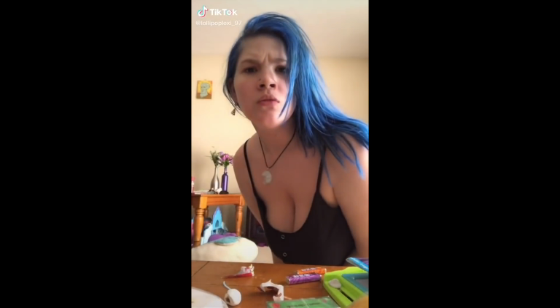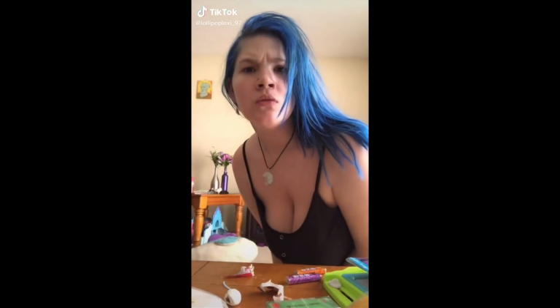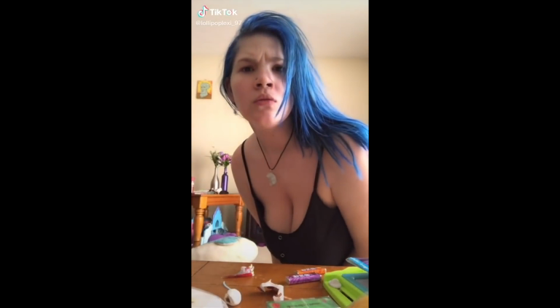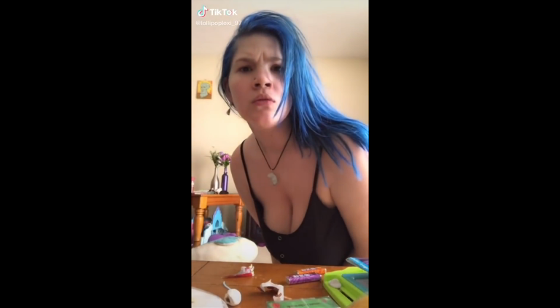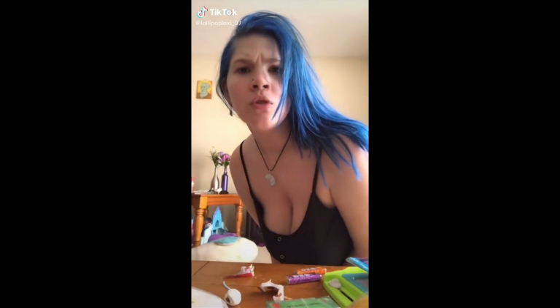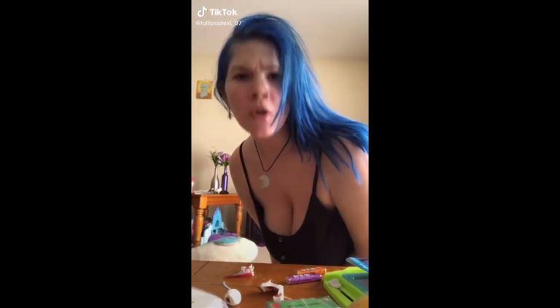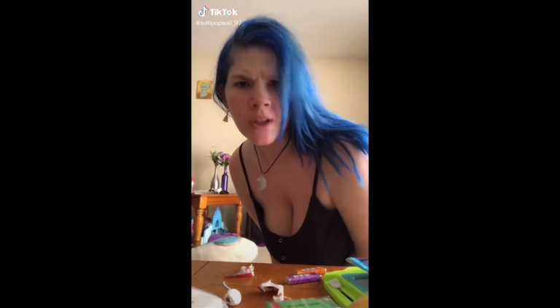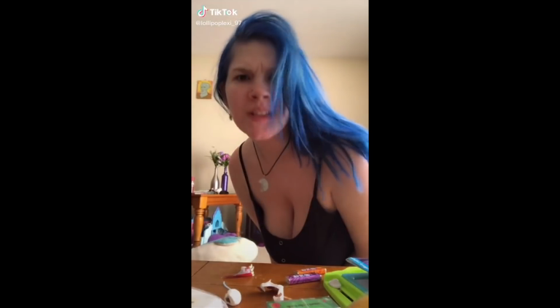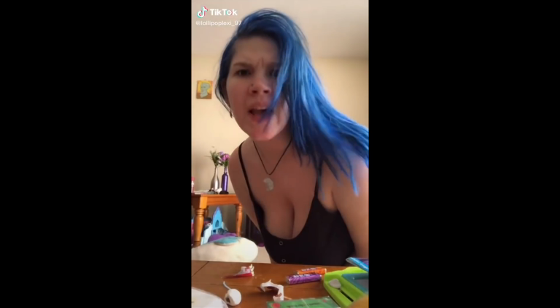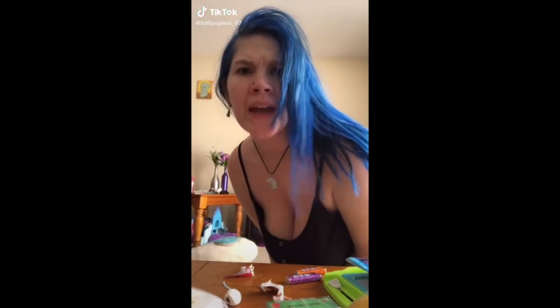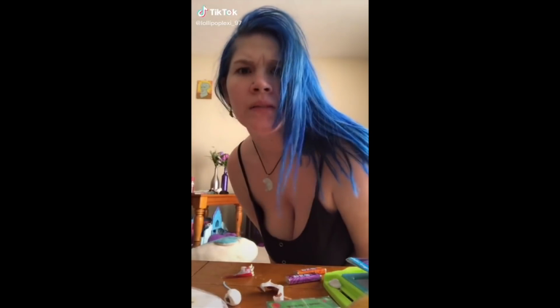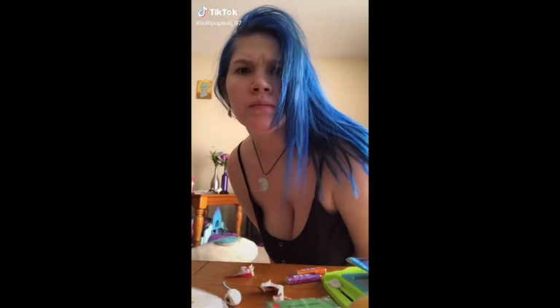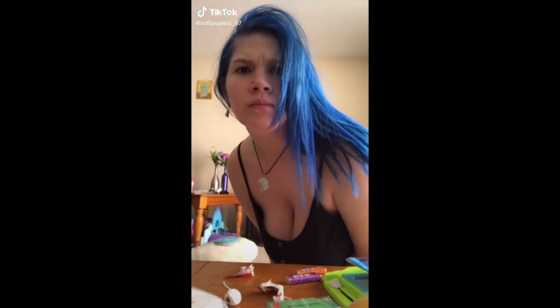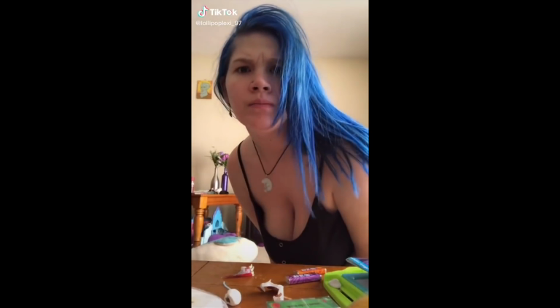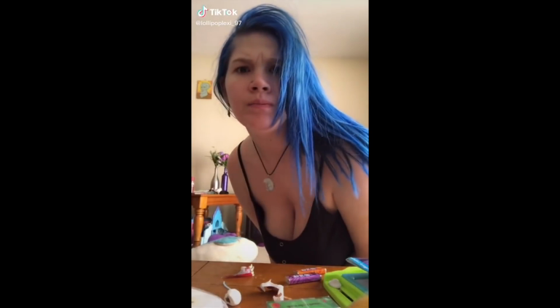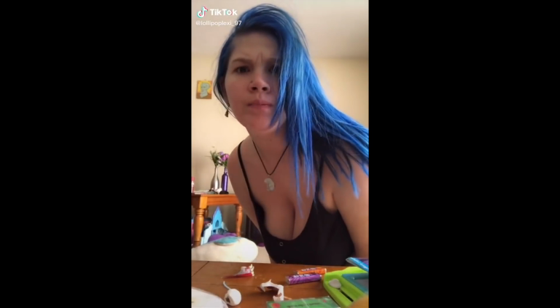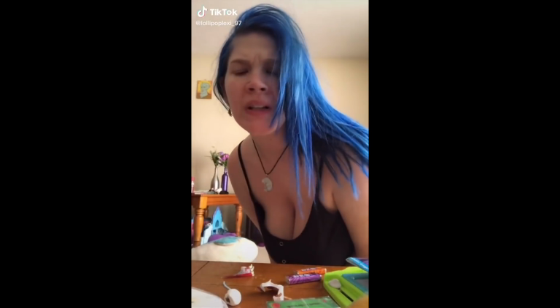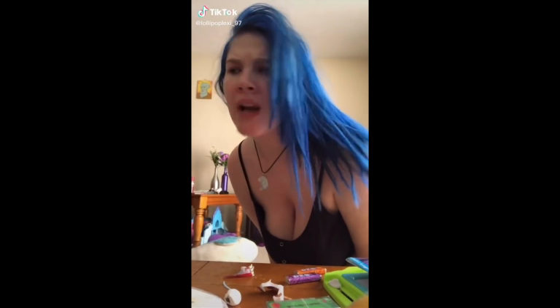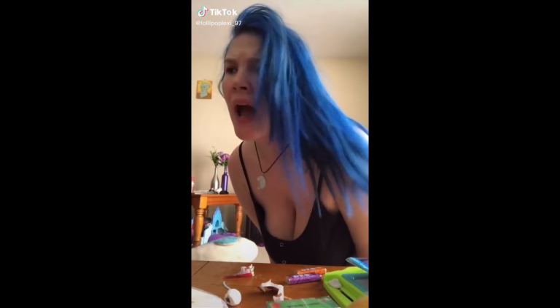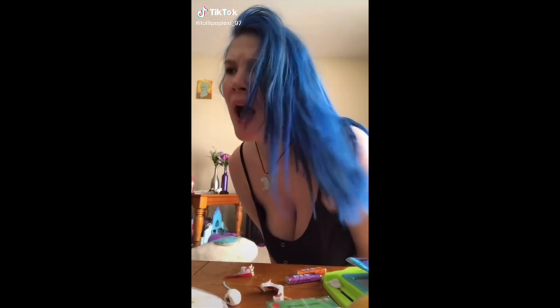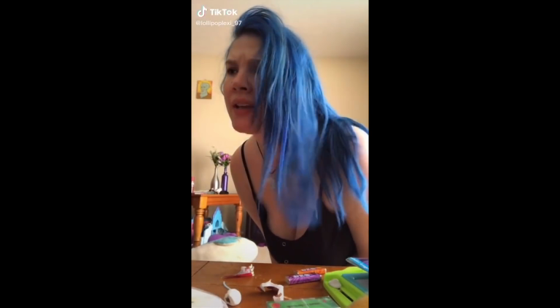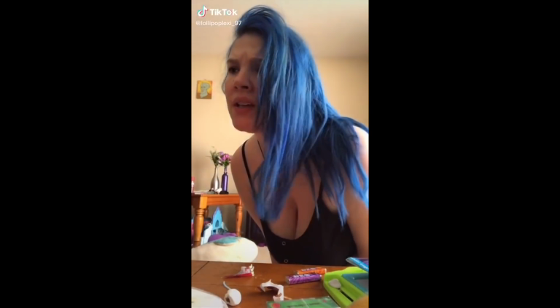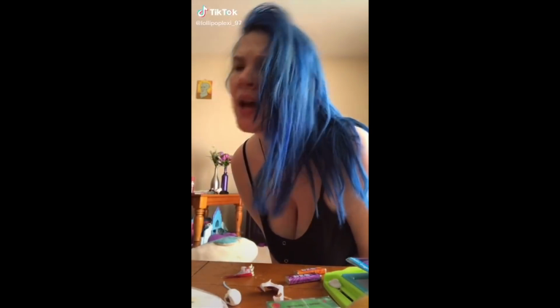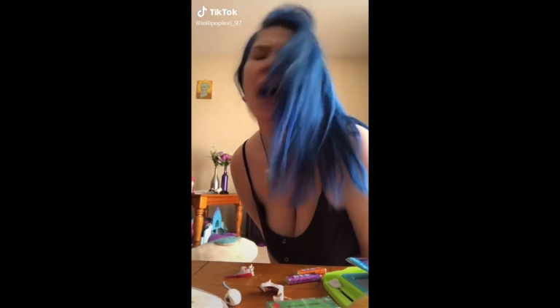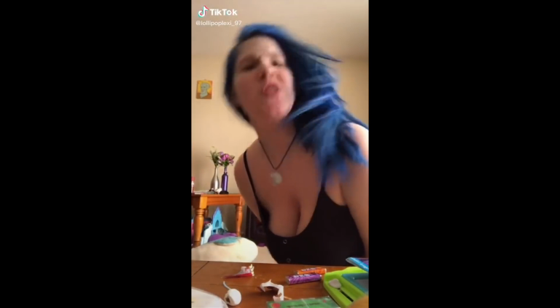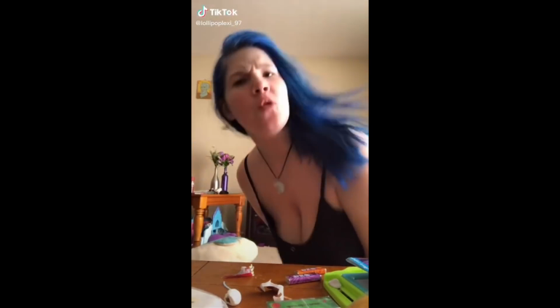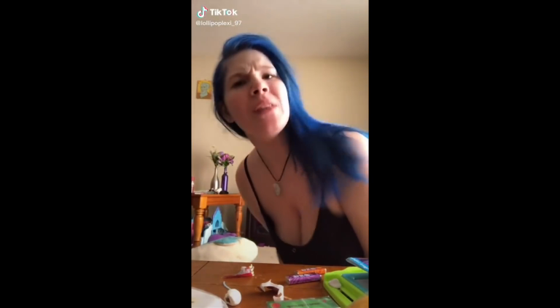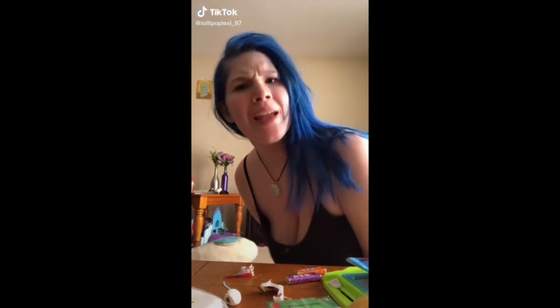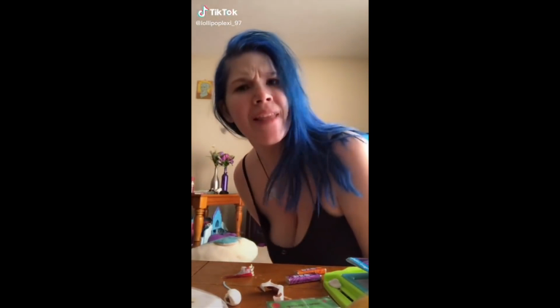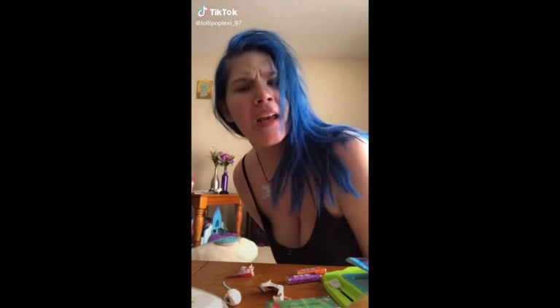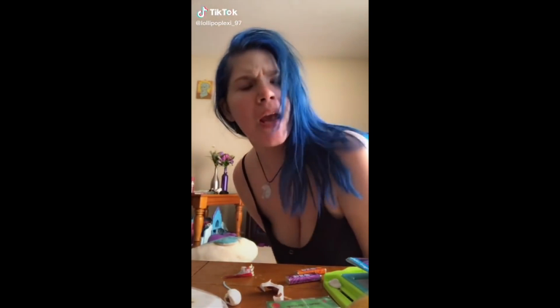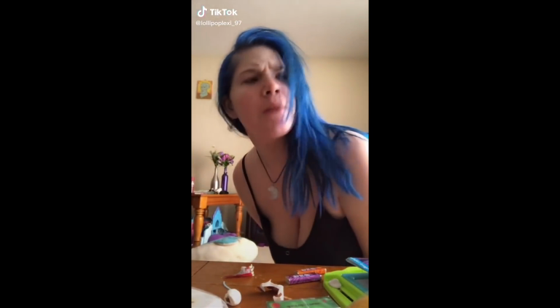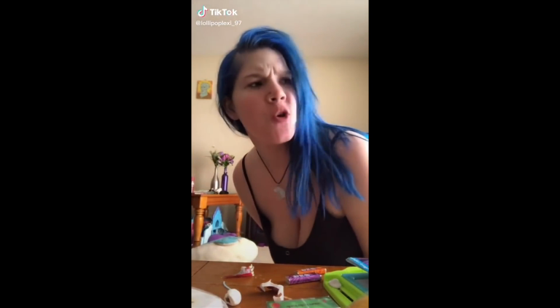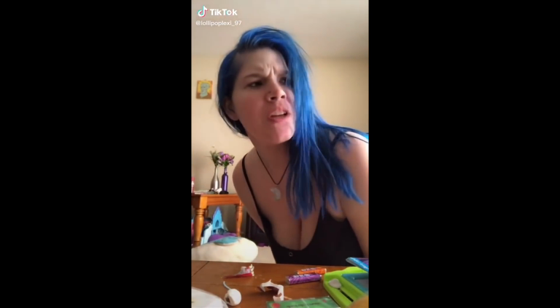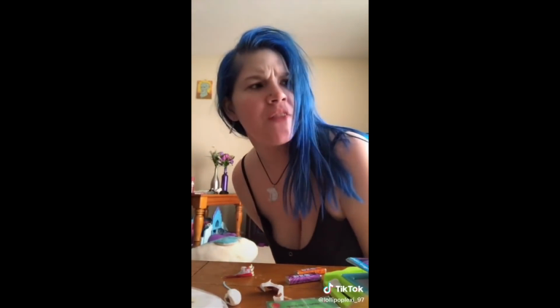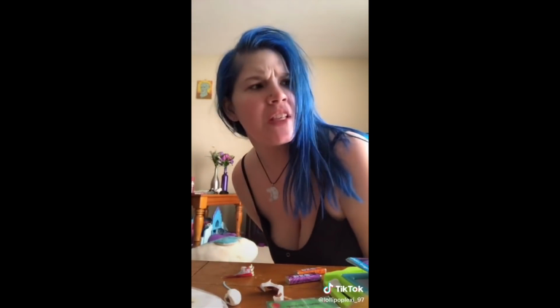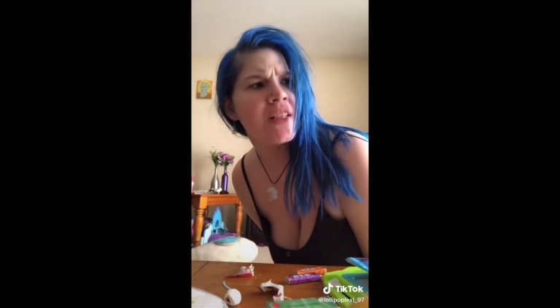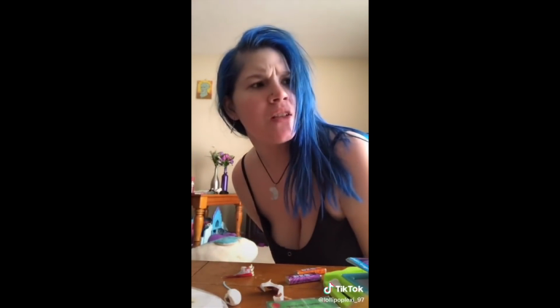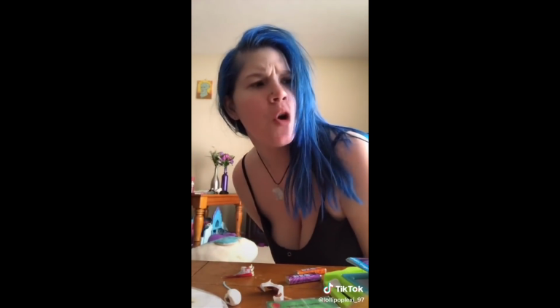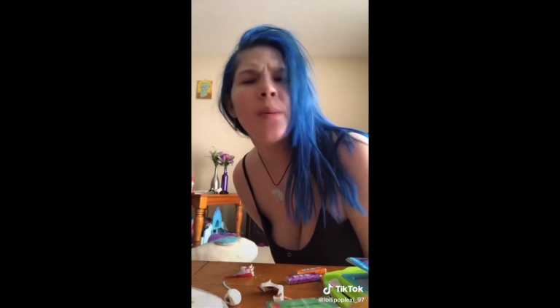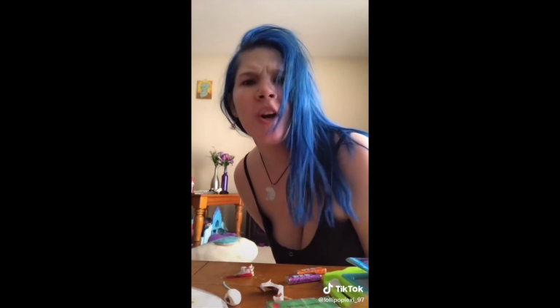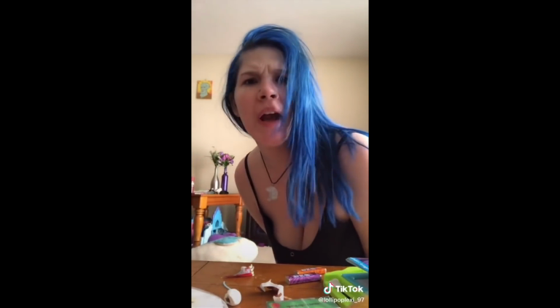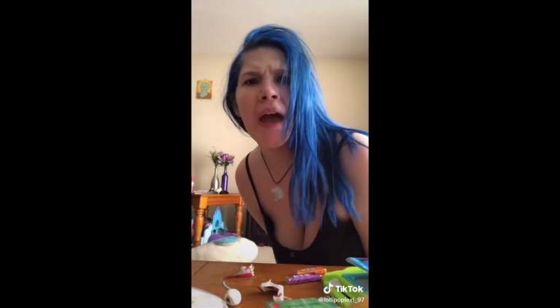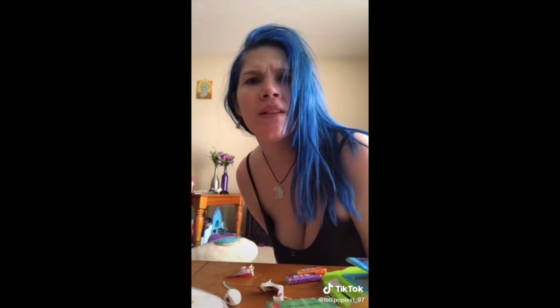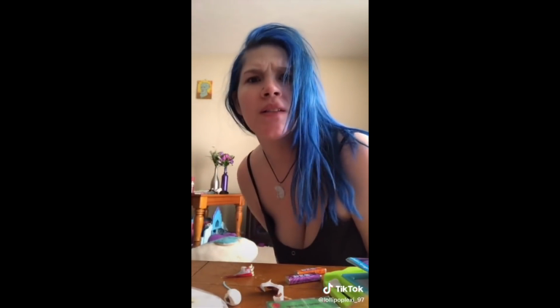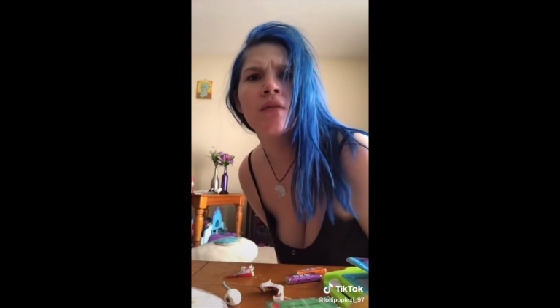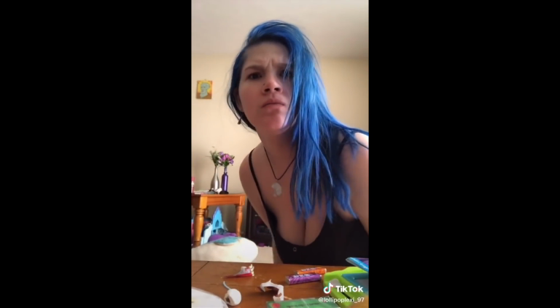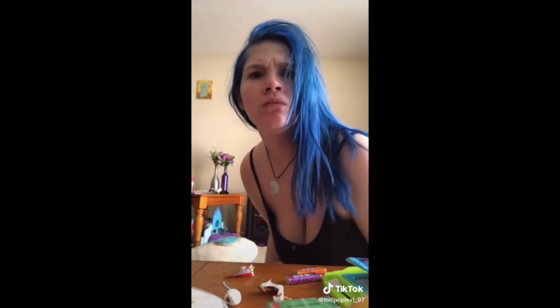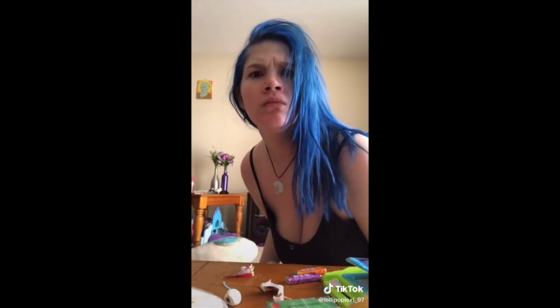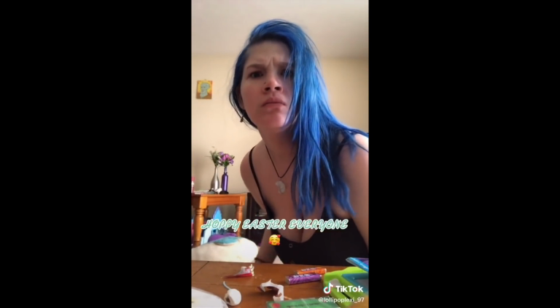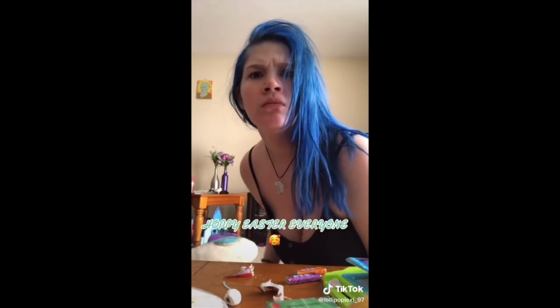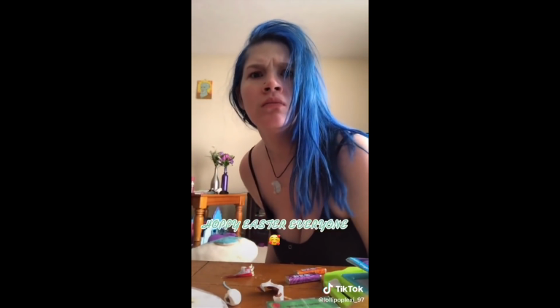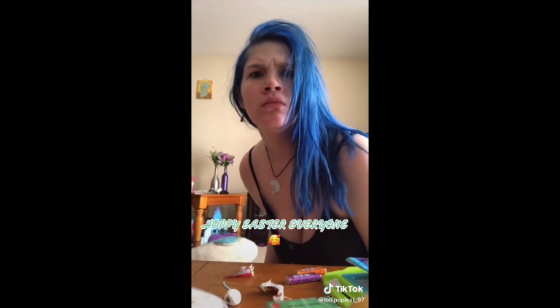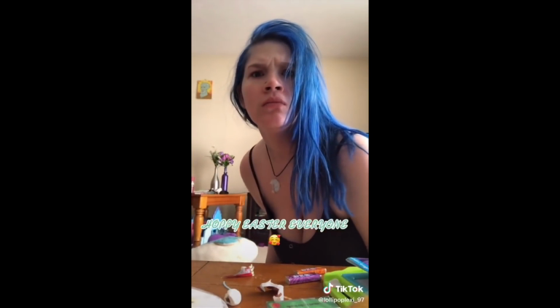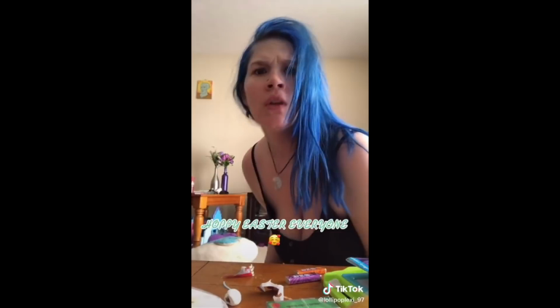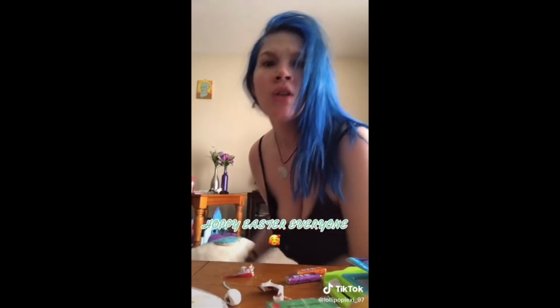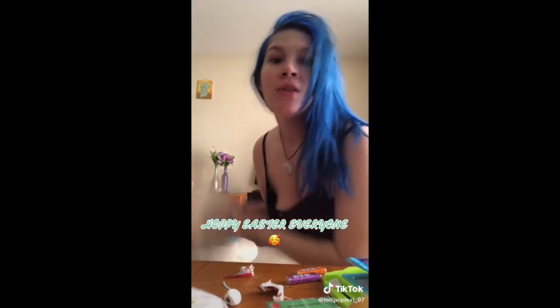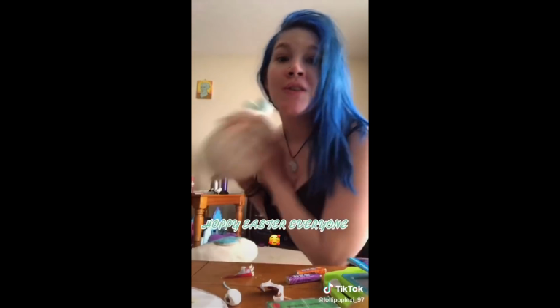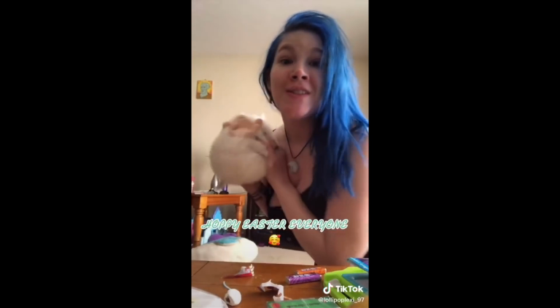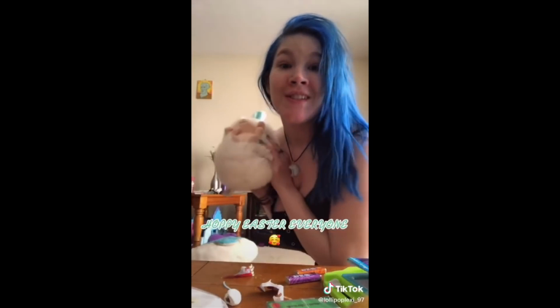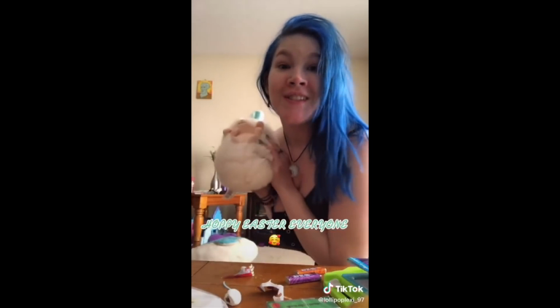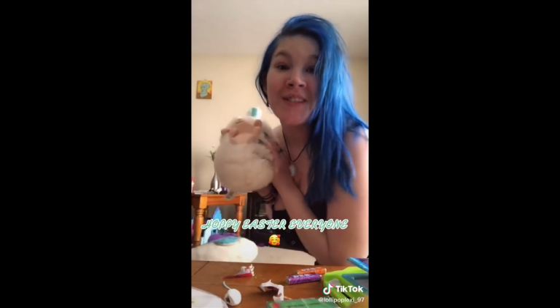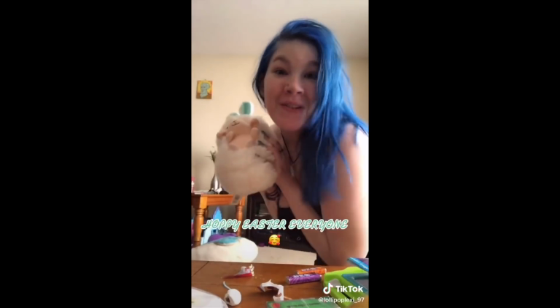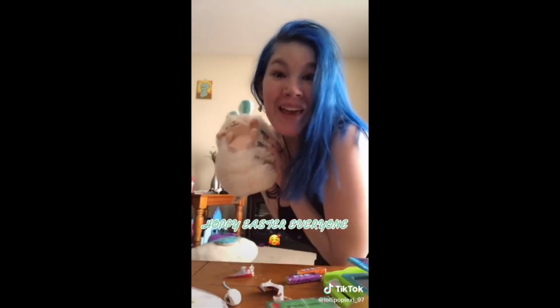You look sad, but I don't like that. I'm going to fix it — open your hands. Squish!